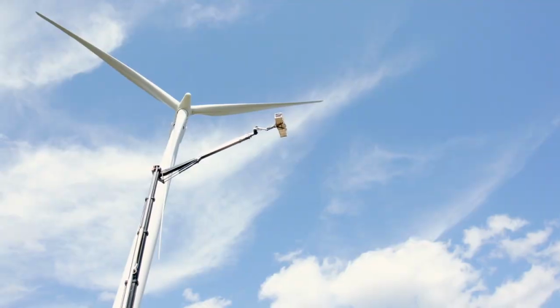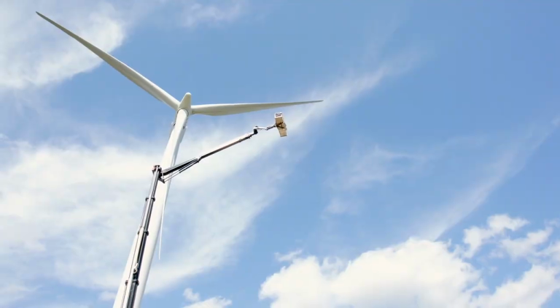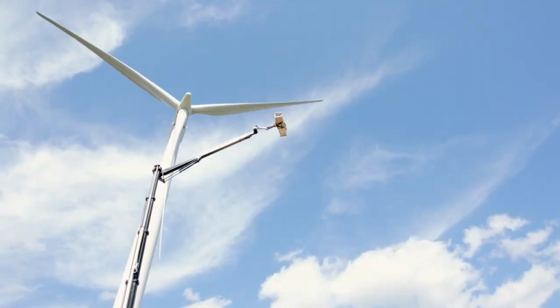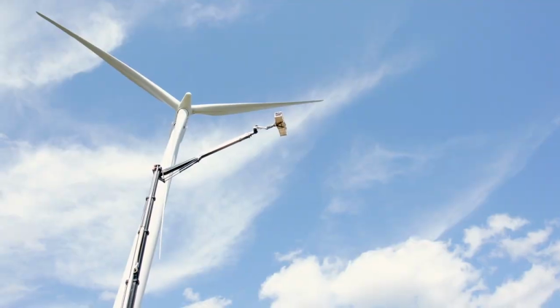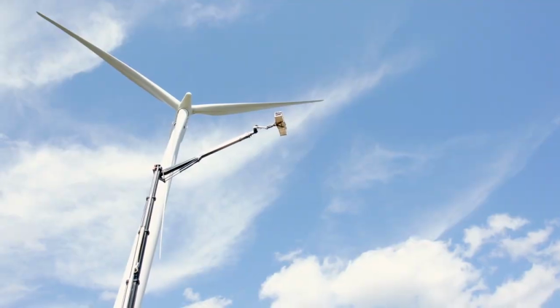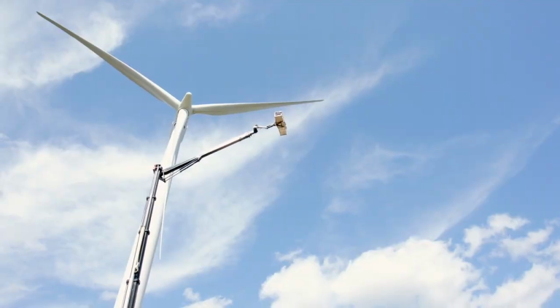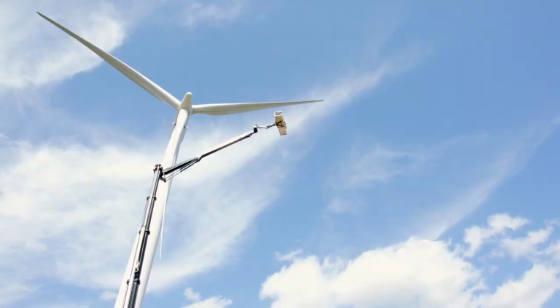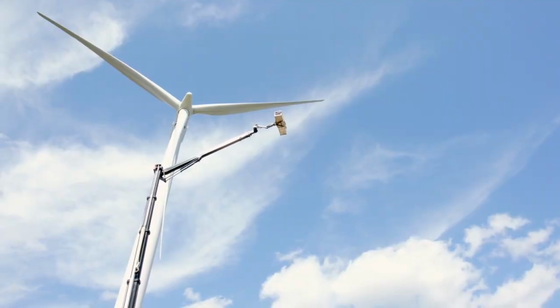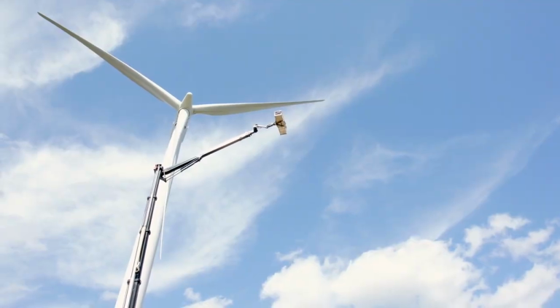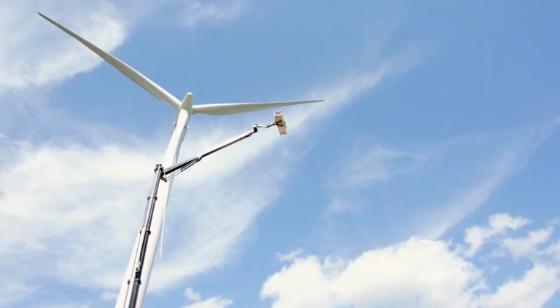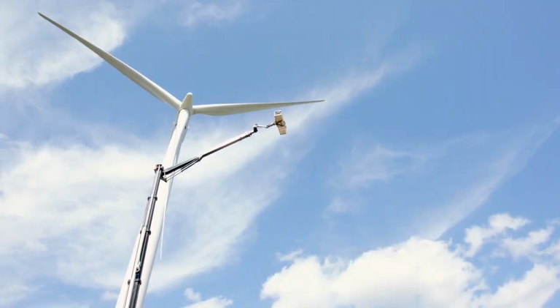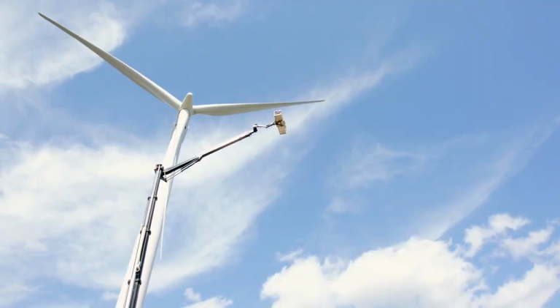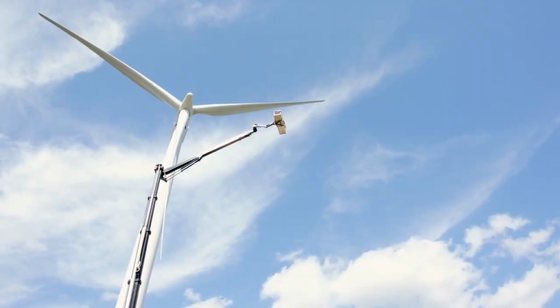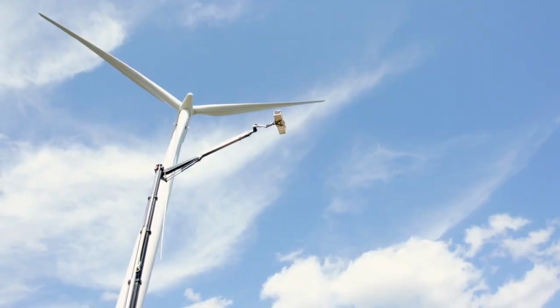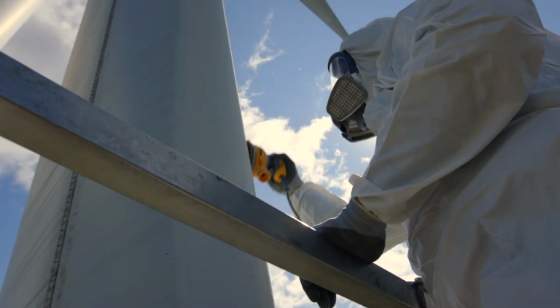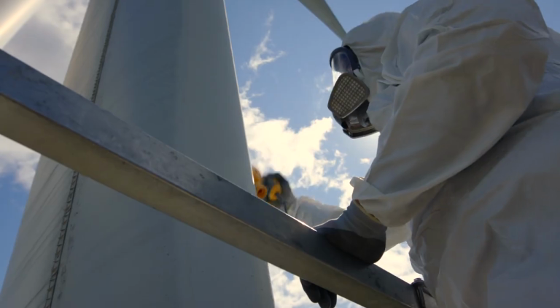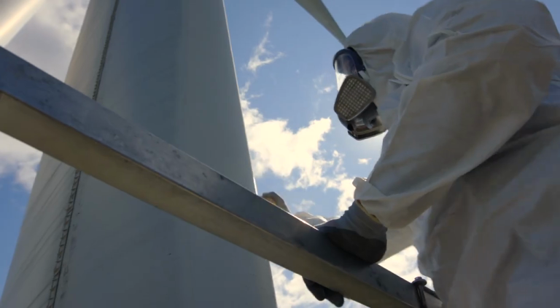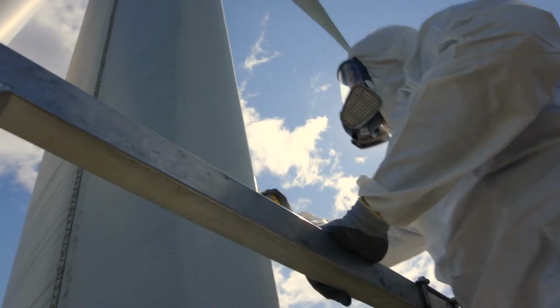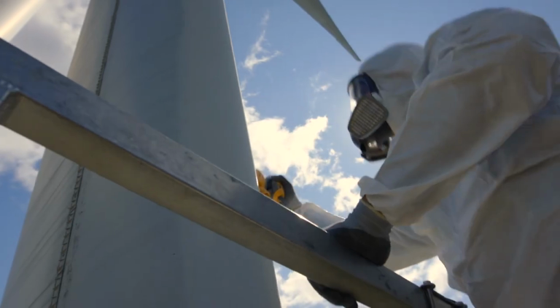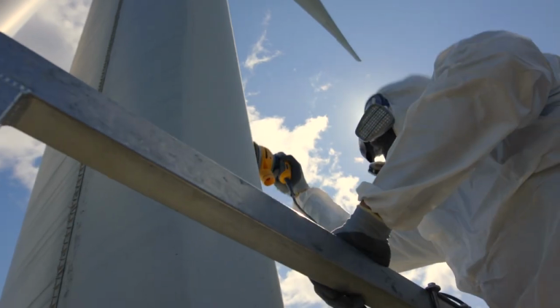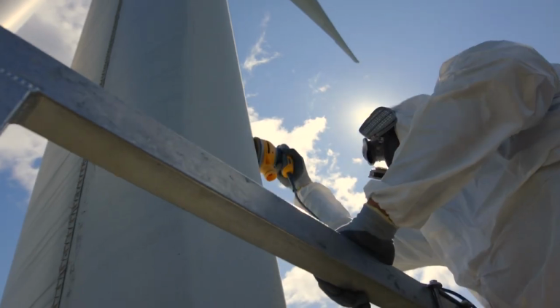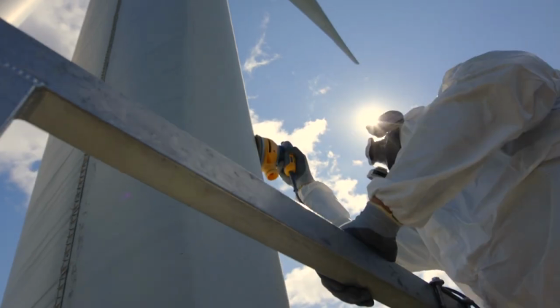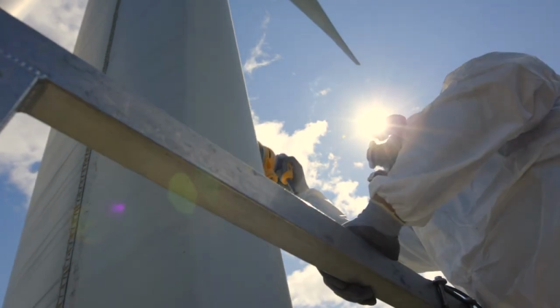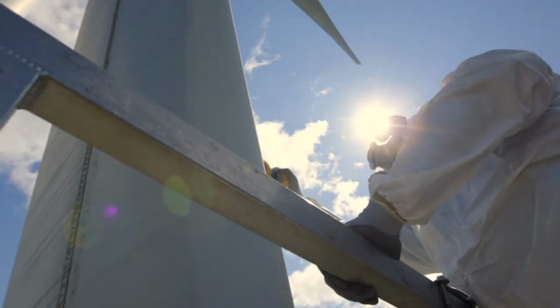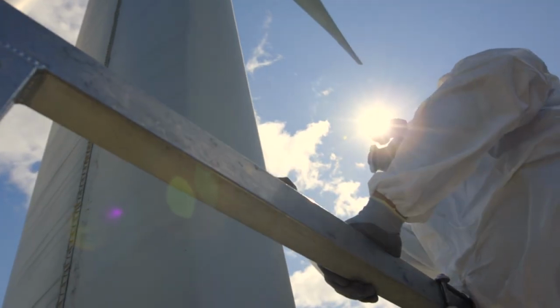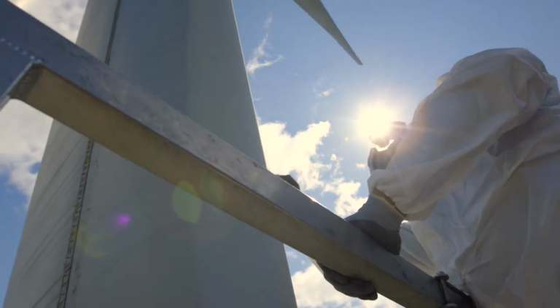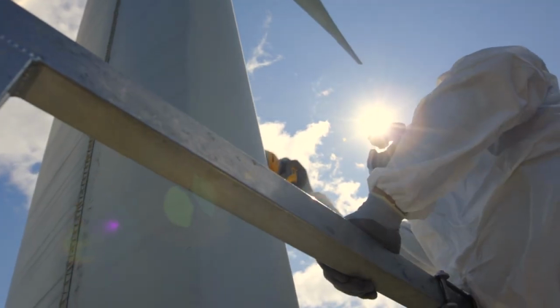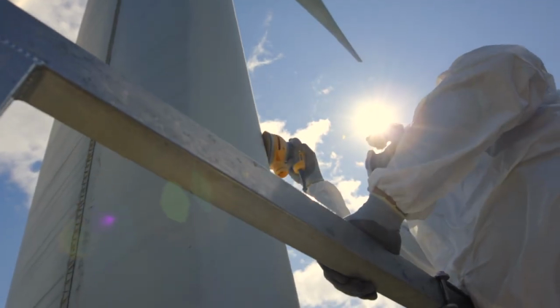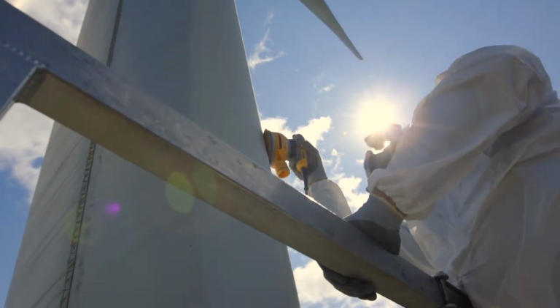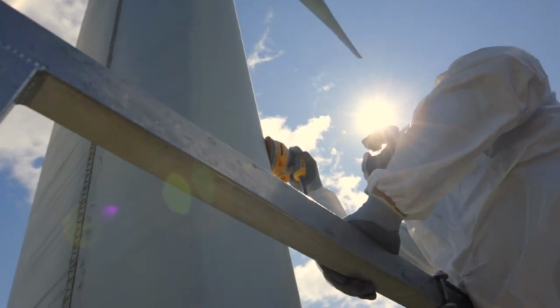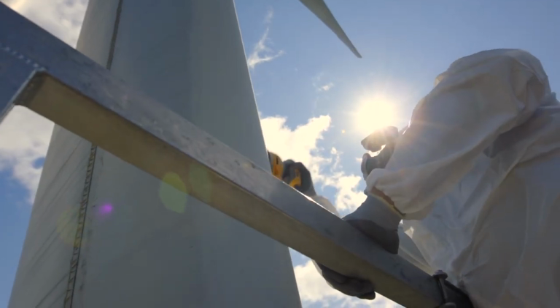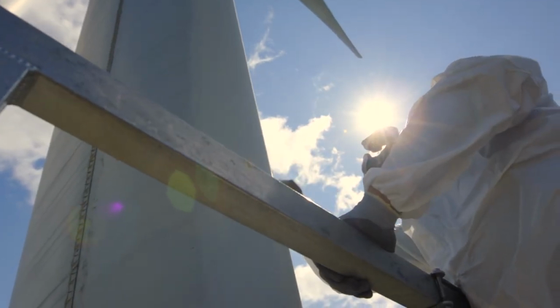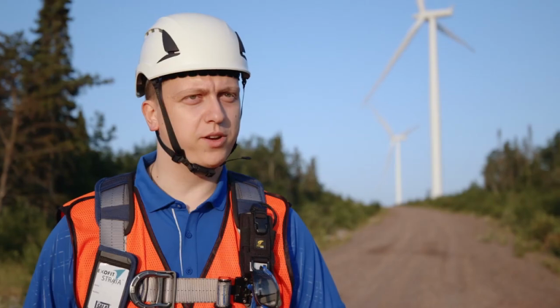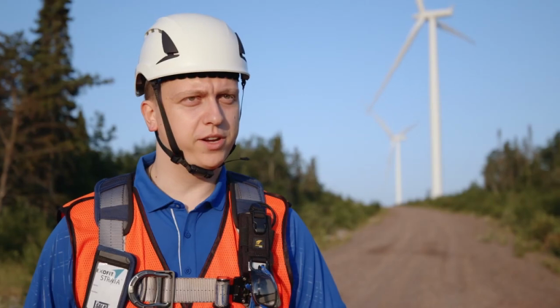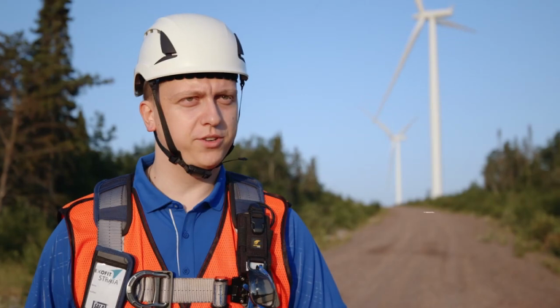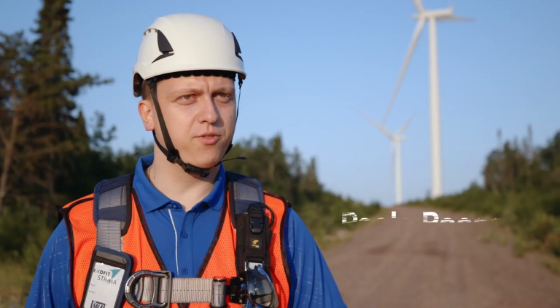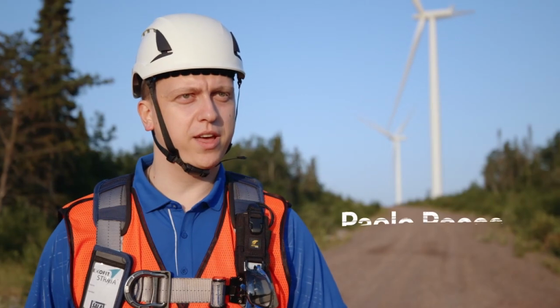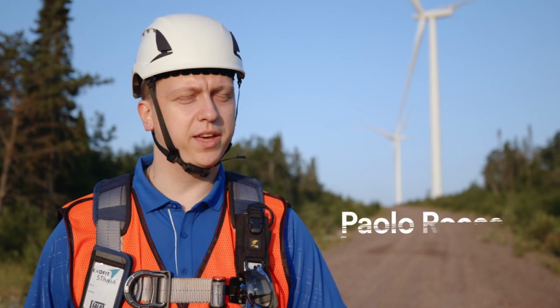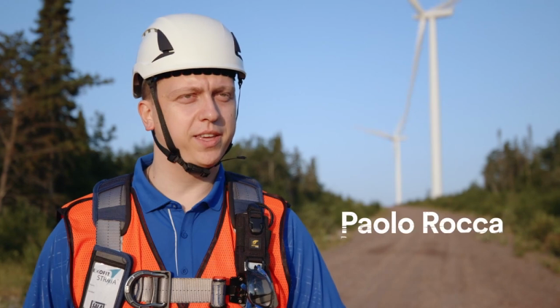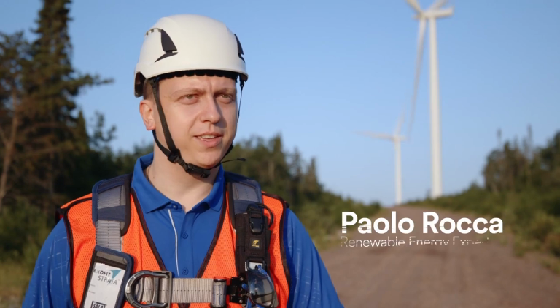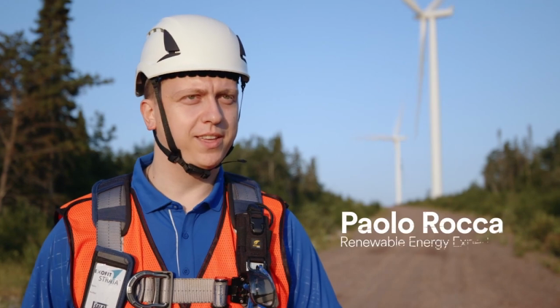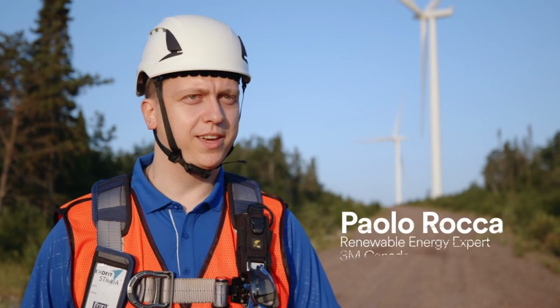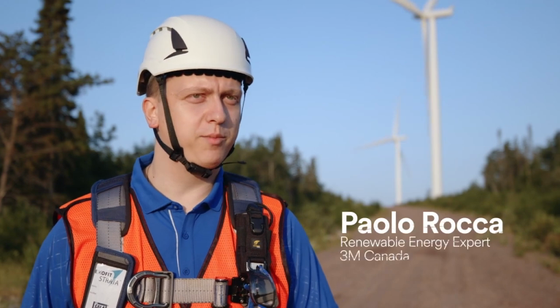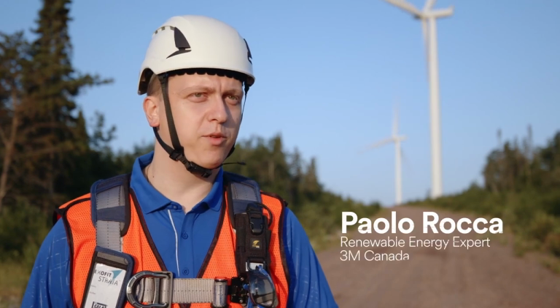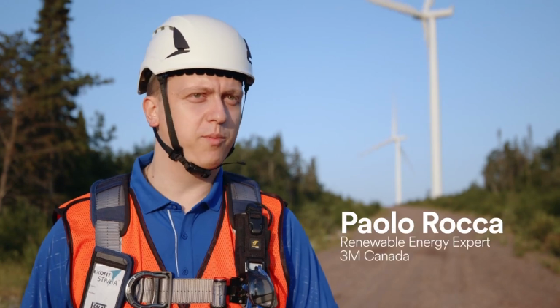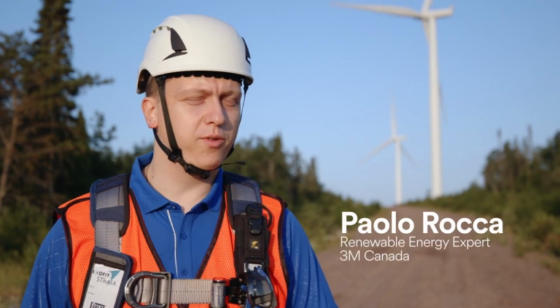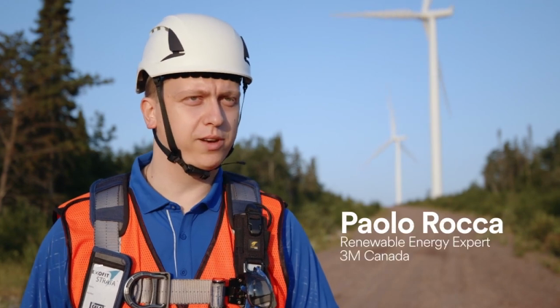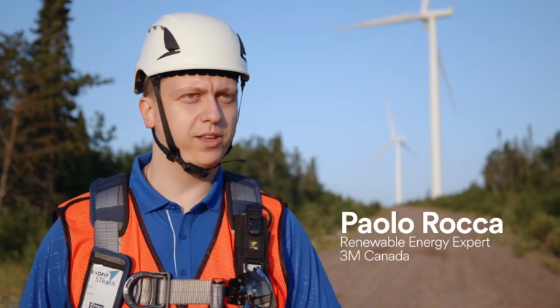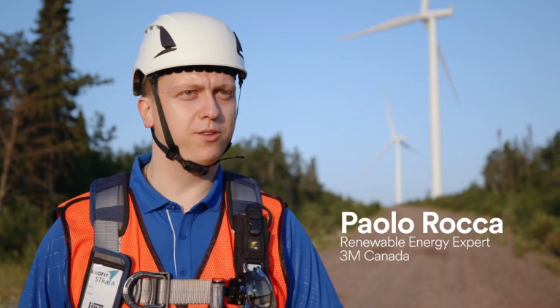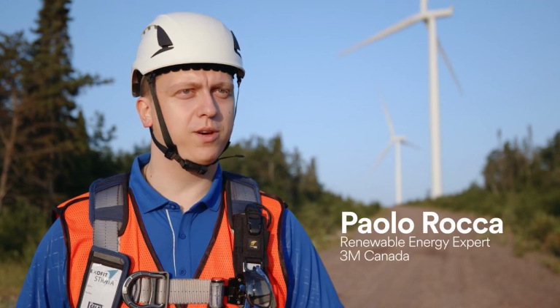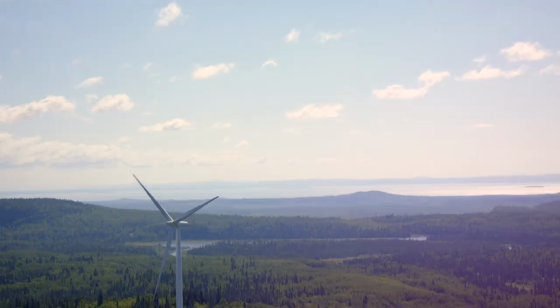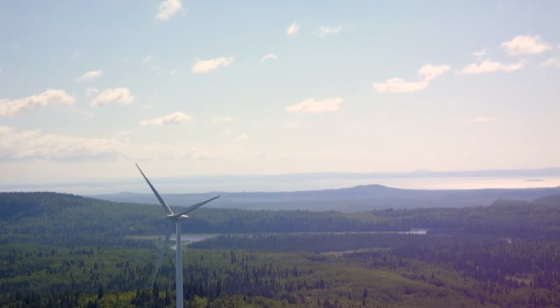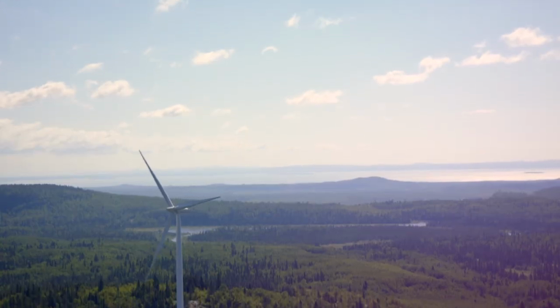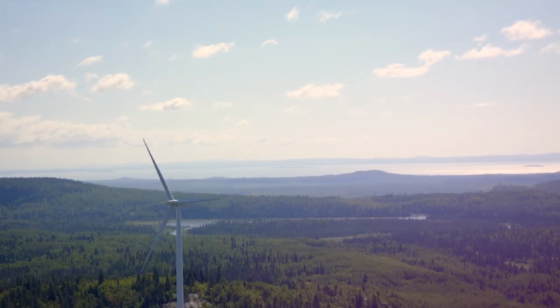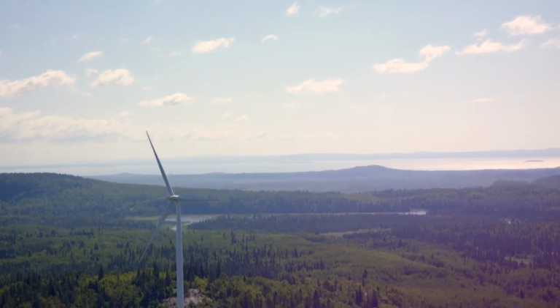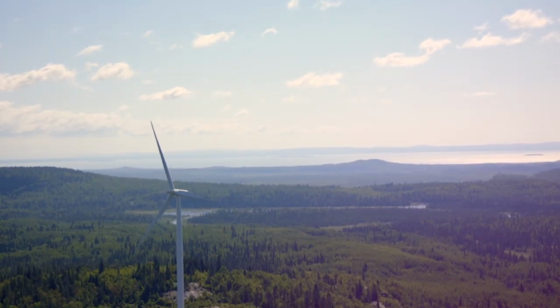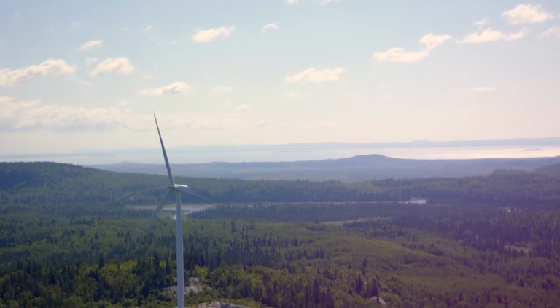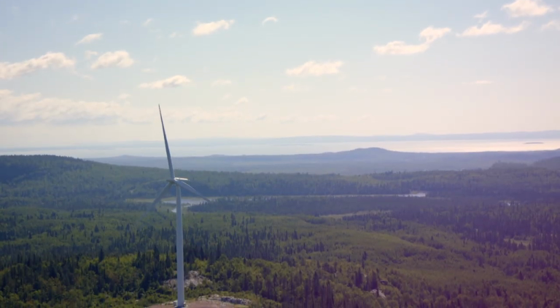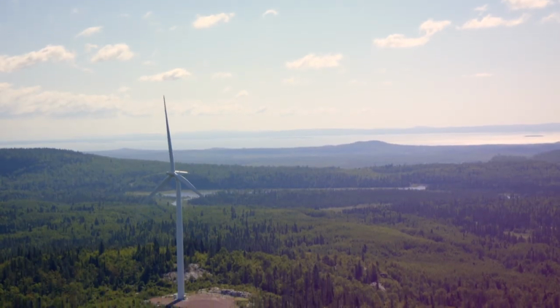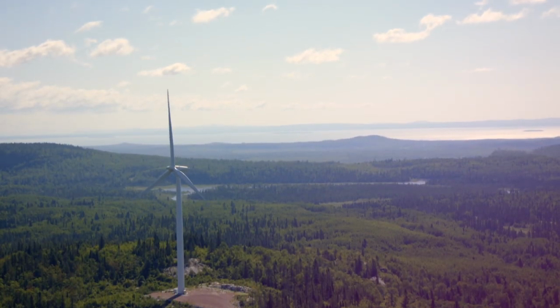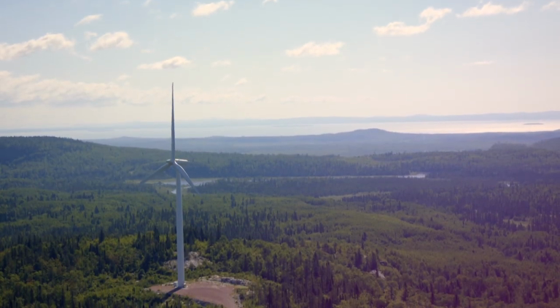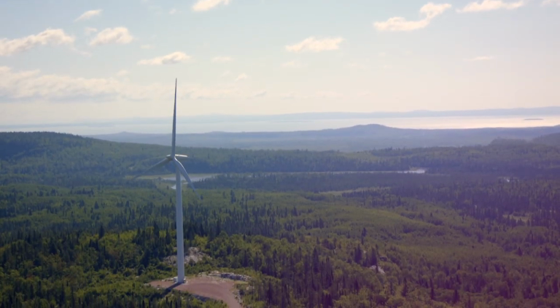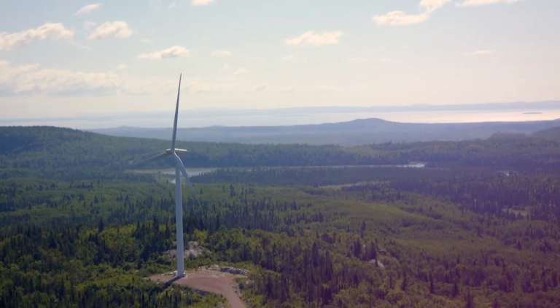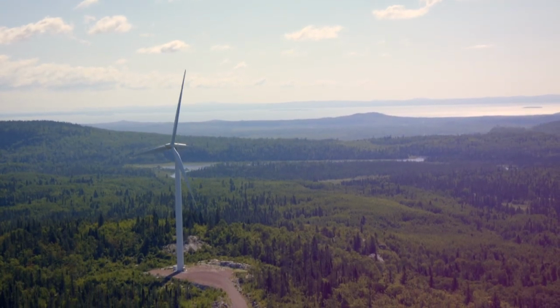Wind efficiency of a turbine decreases — you have lower lift, you have higher drag, and more importantly you have less energy production.